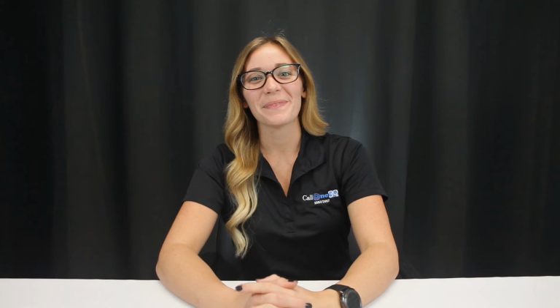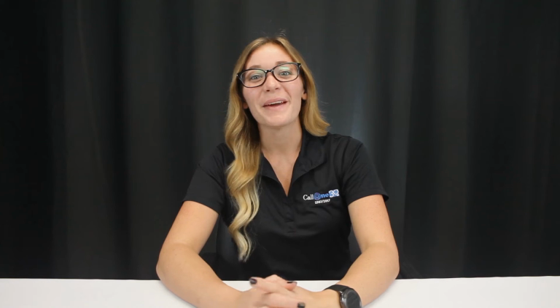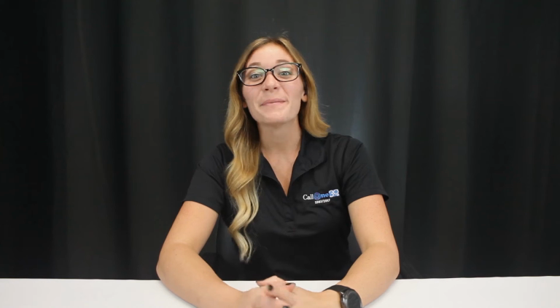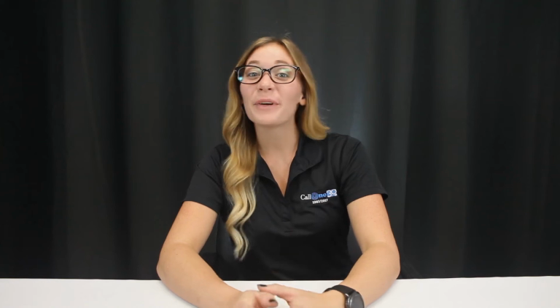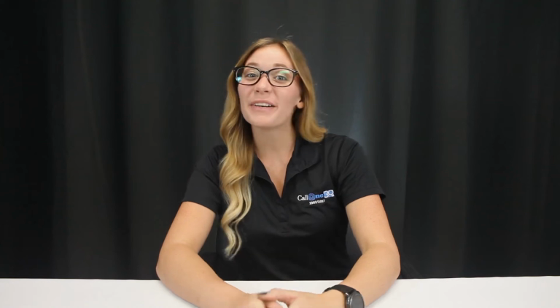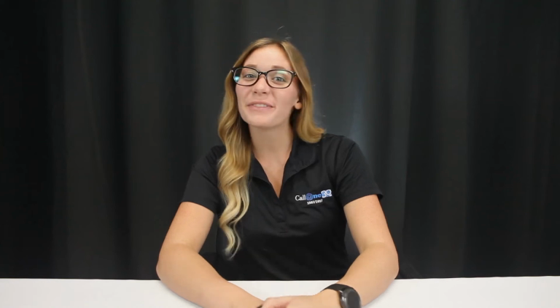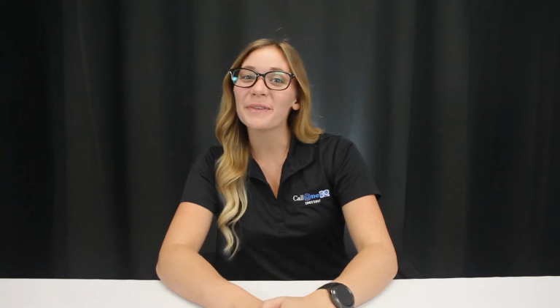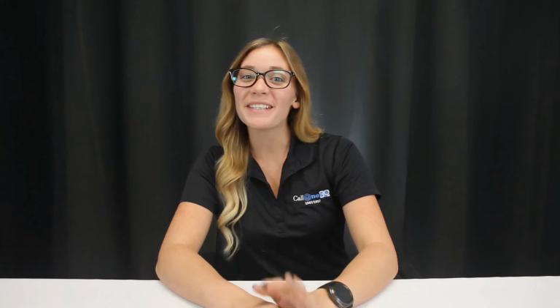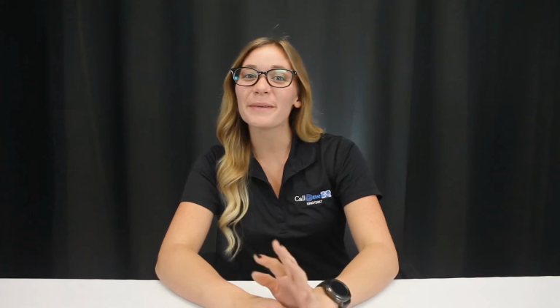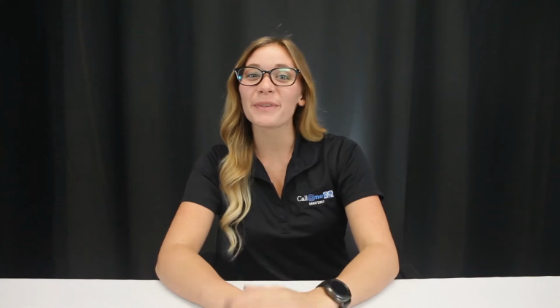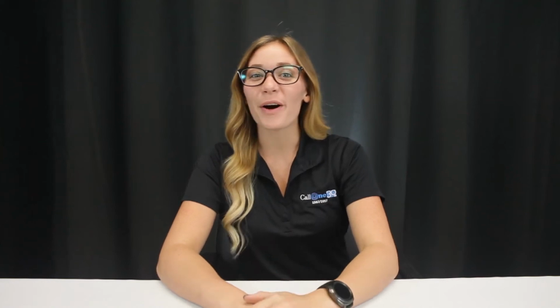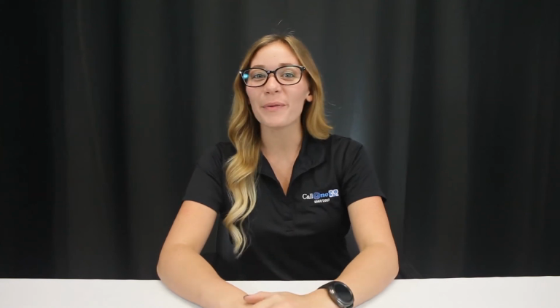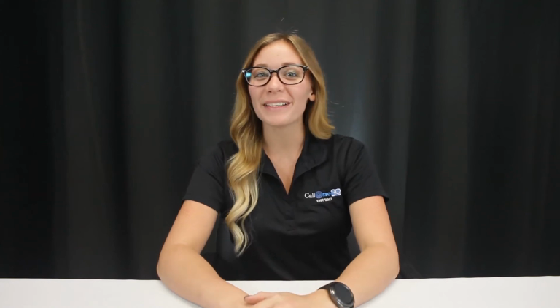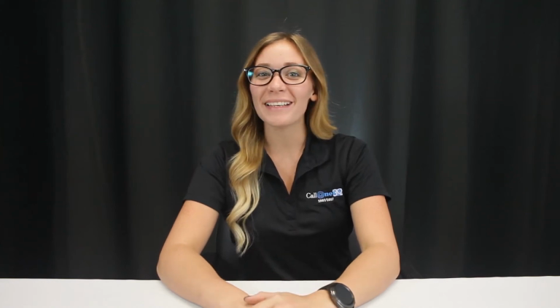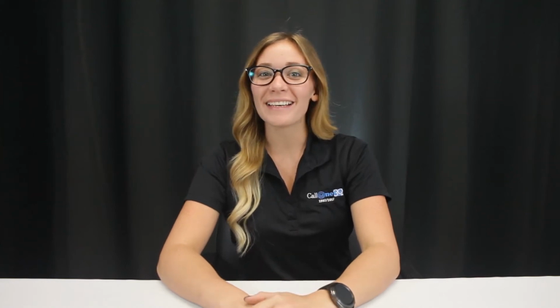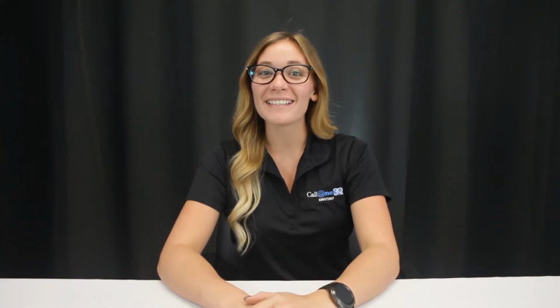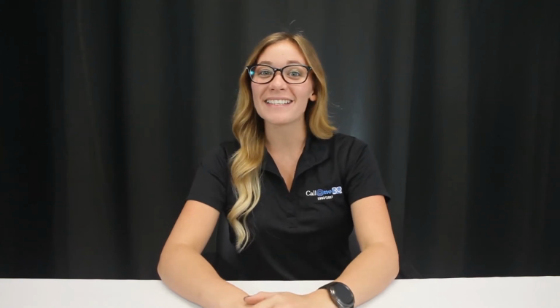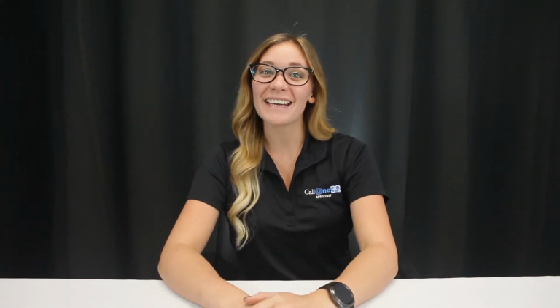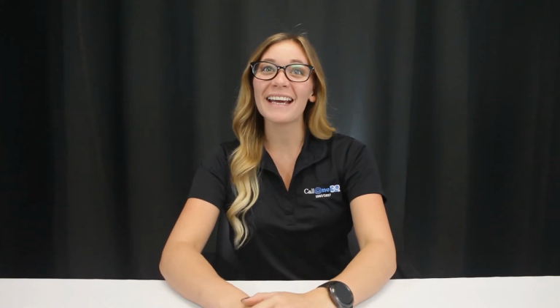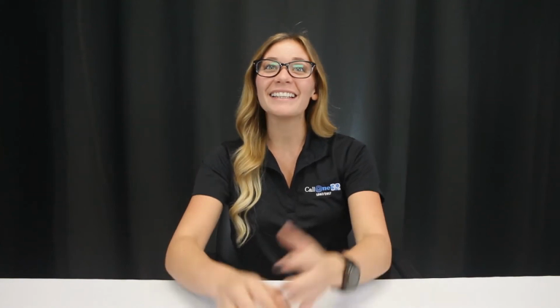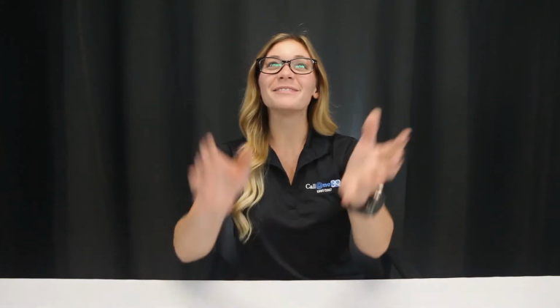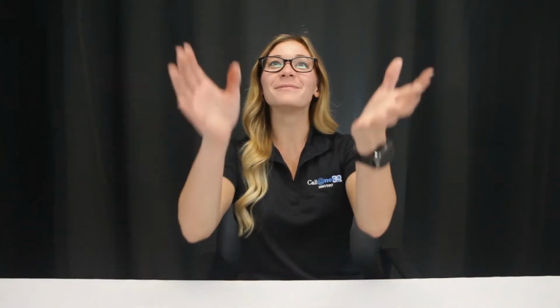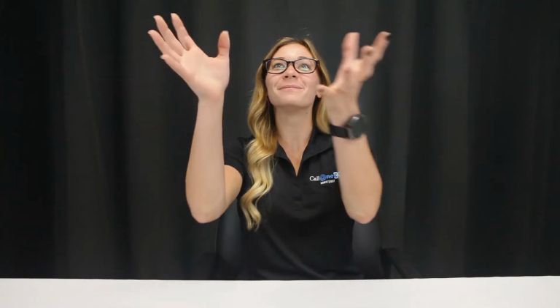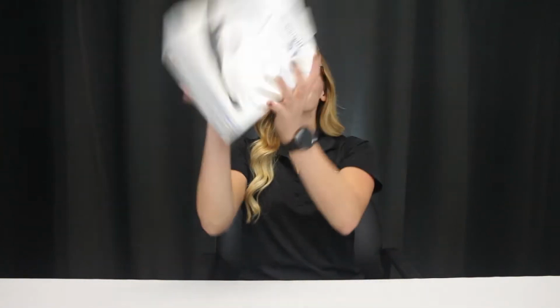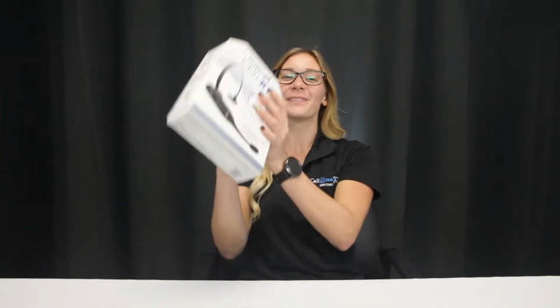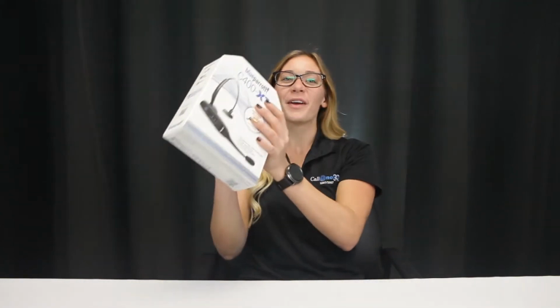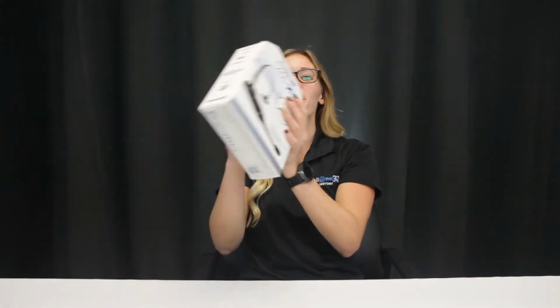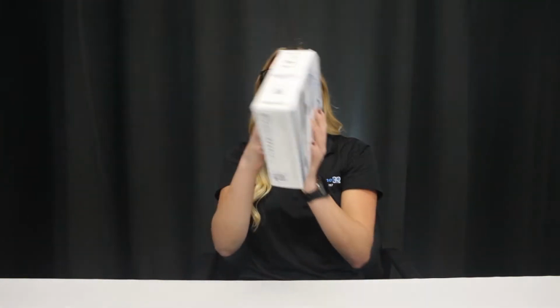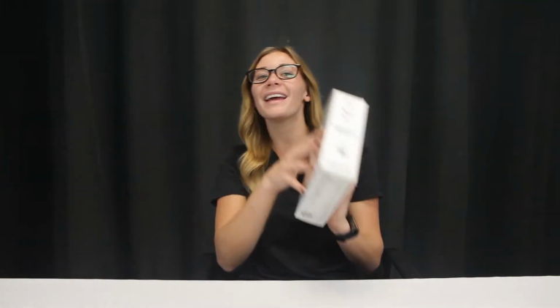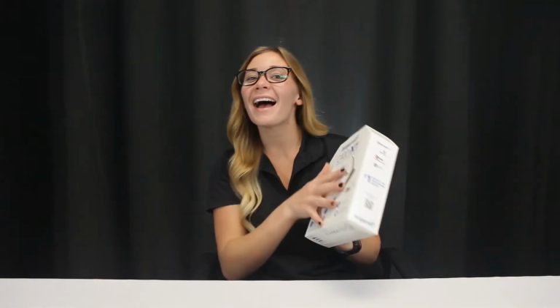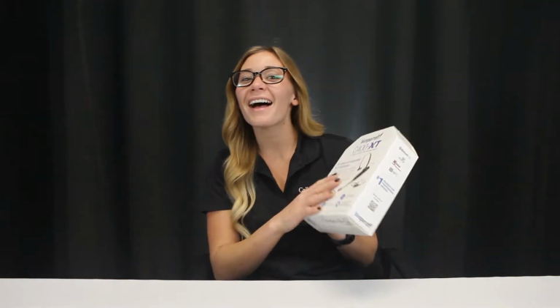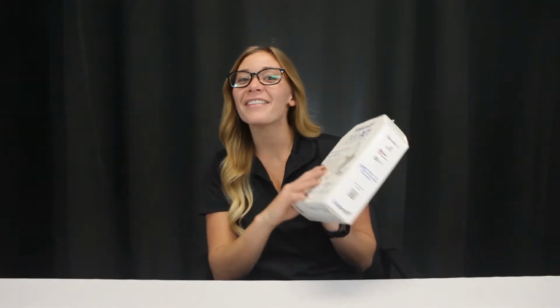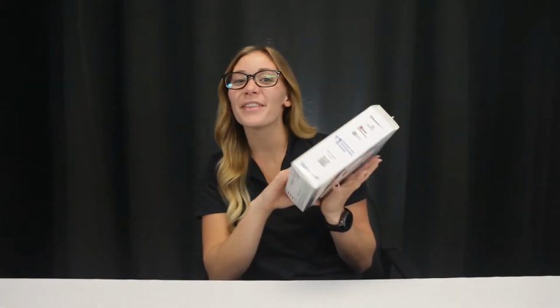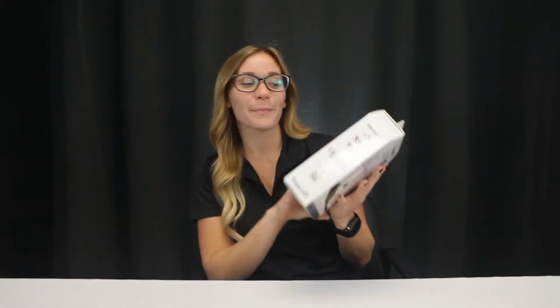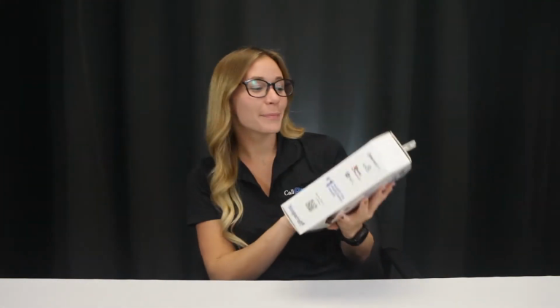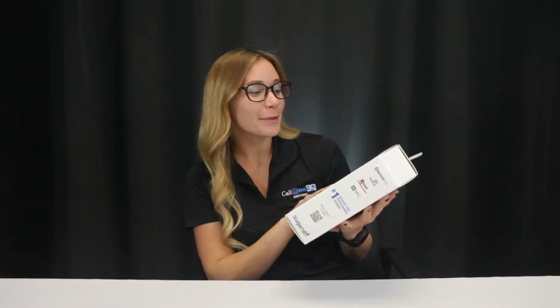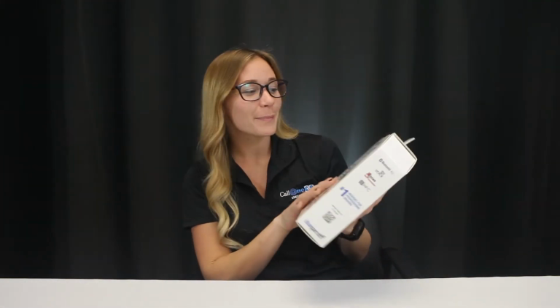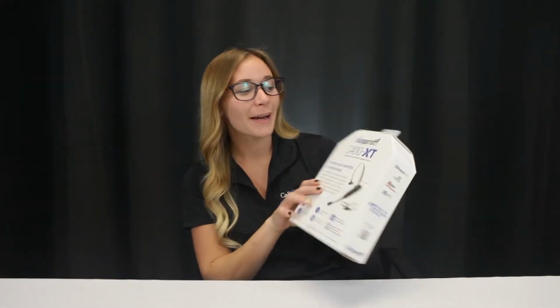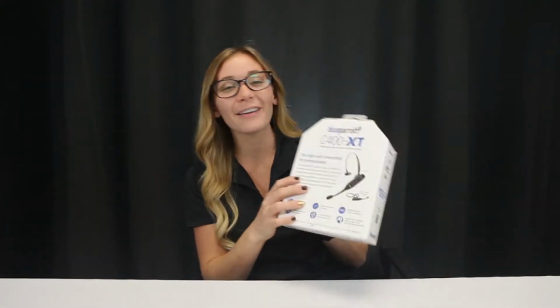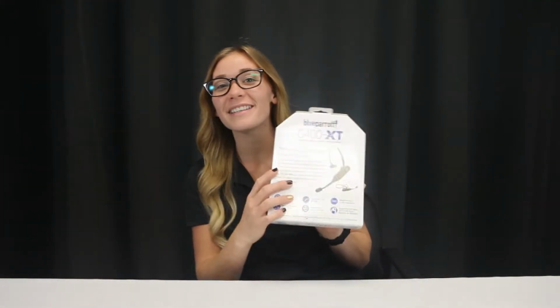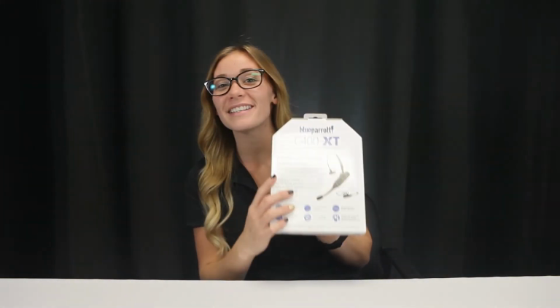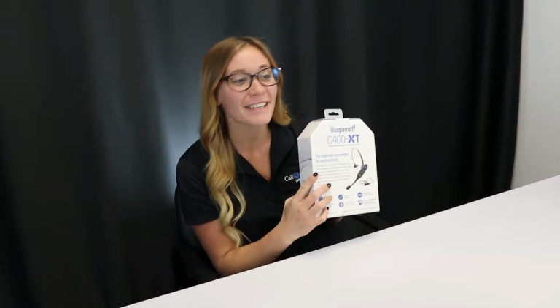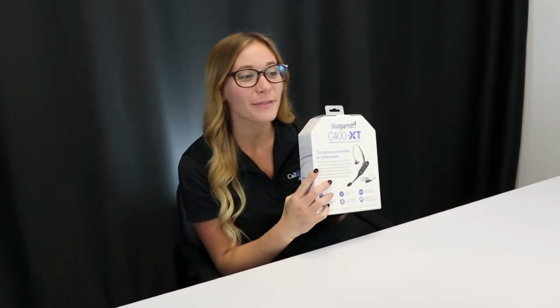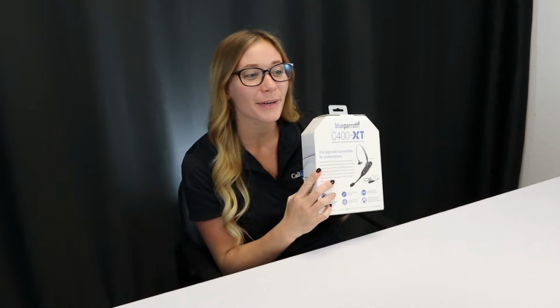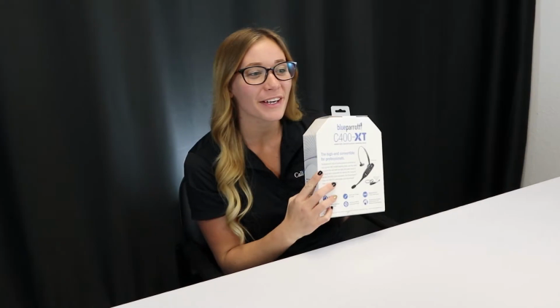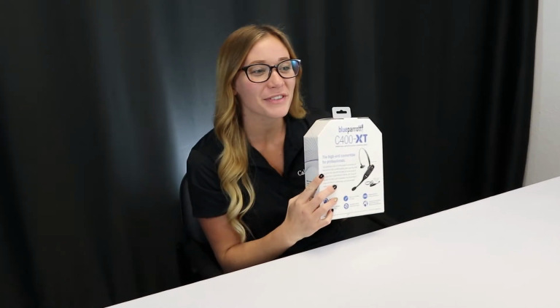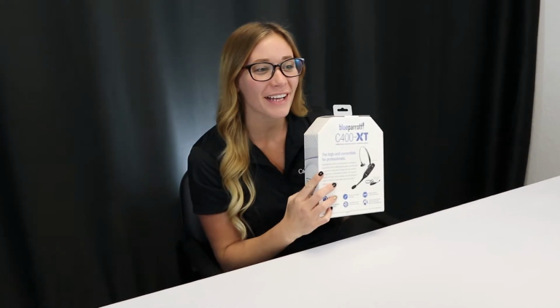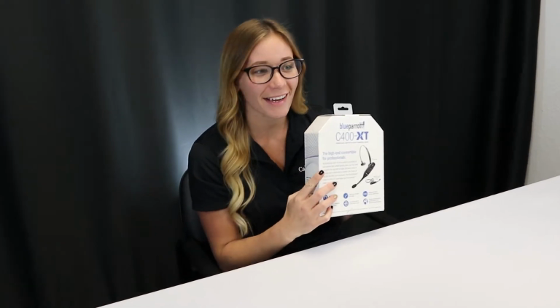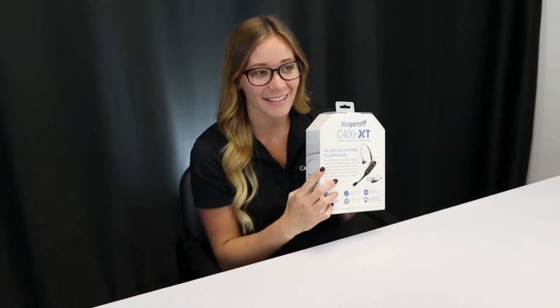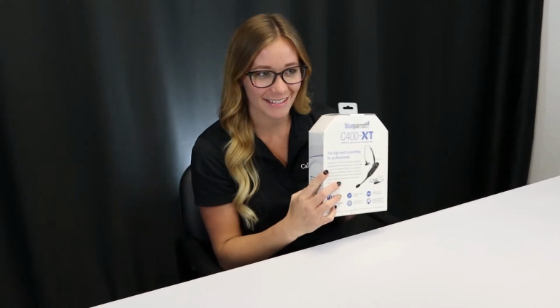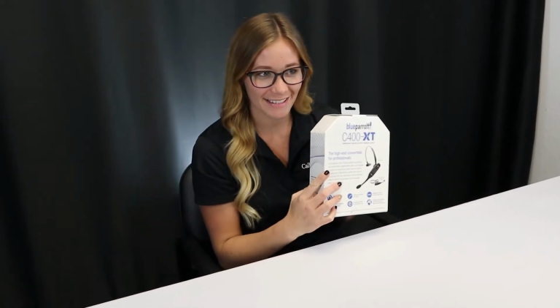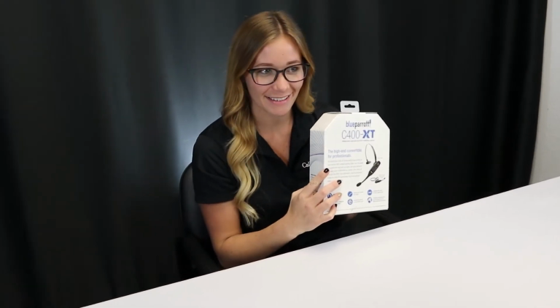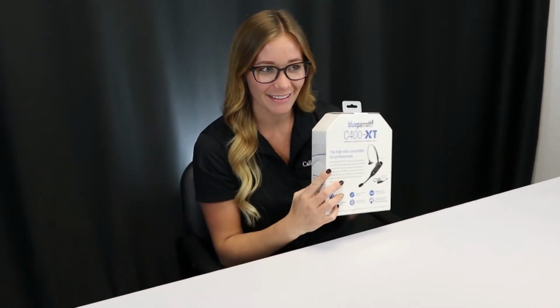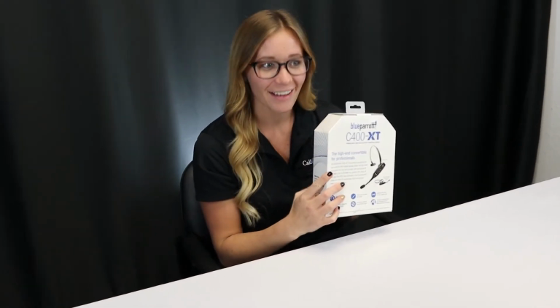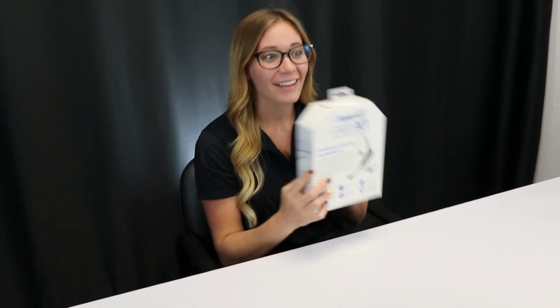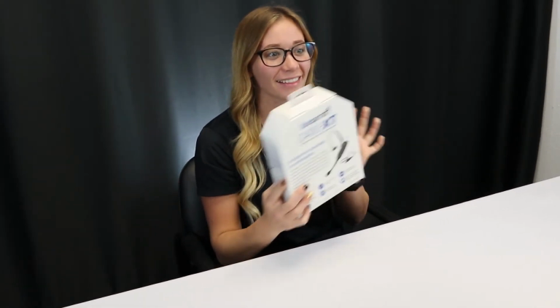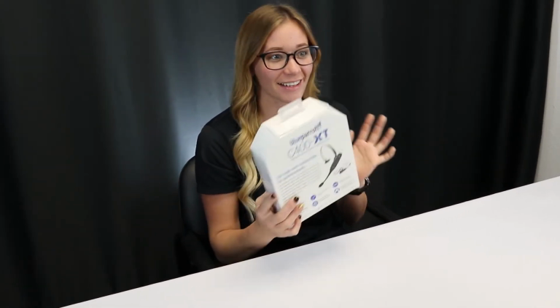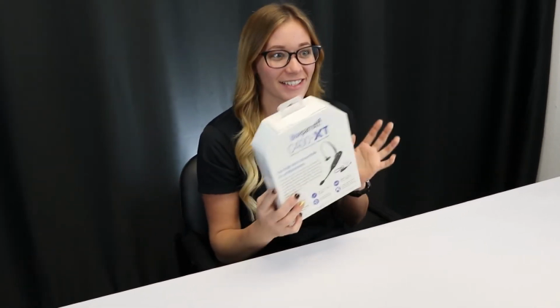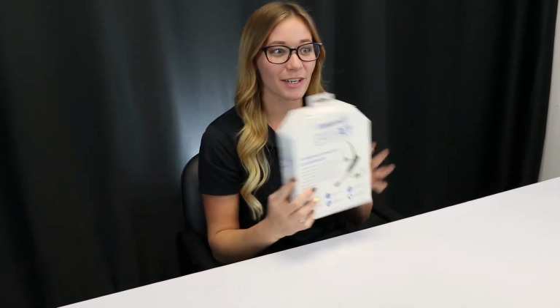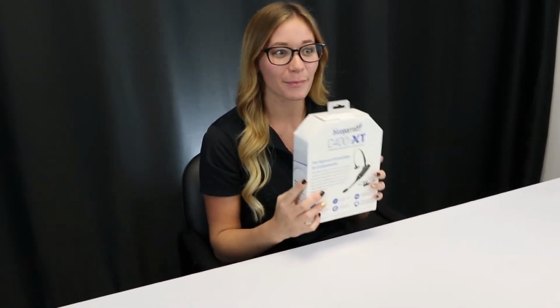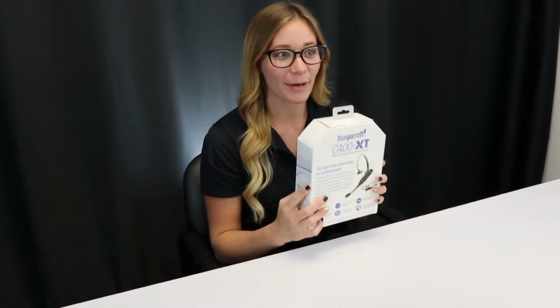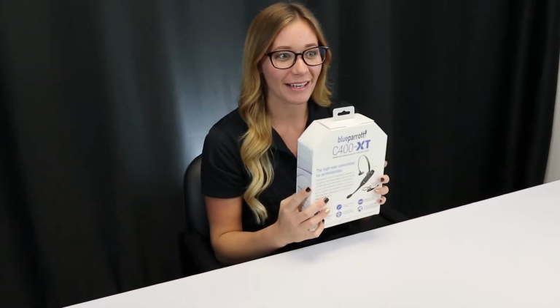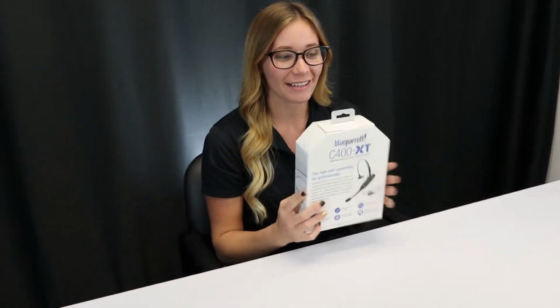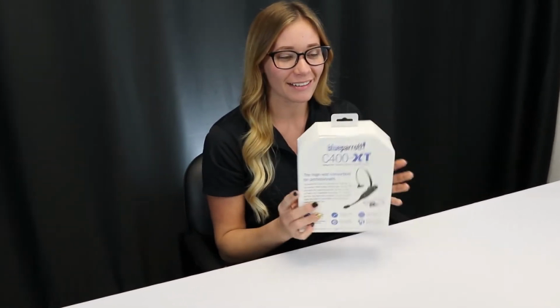Mariah Volz here with Call One Ink, and today we have the Blue Parrot C400 XT. Let's jump right in.